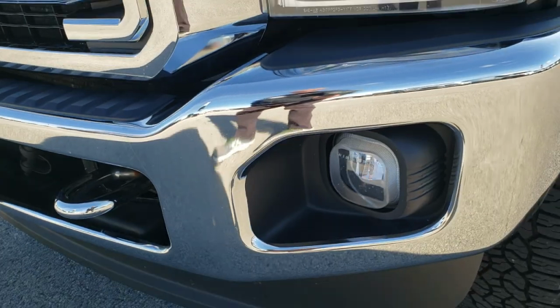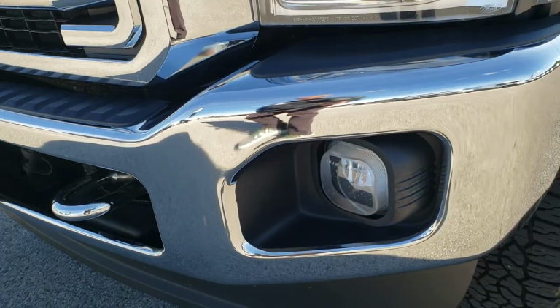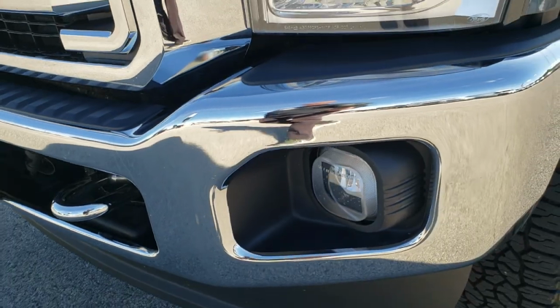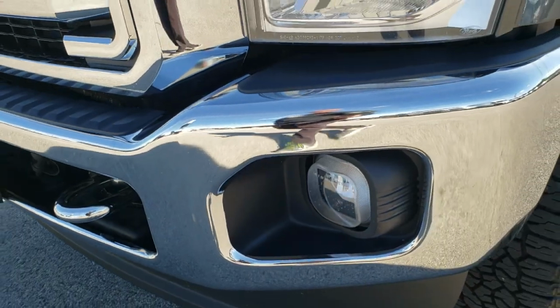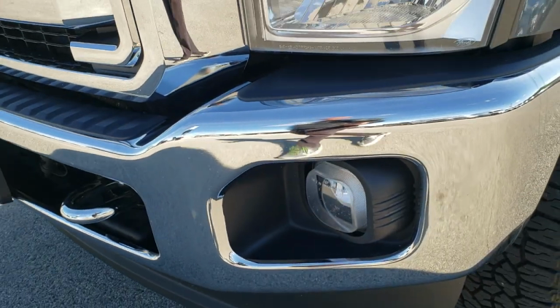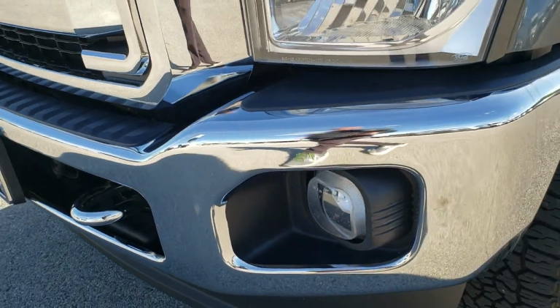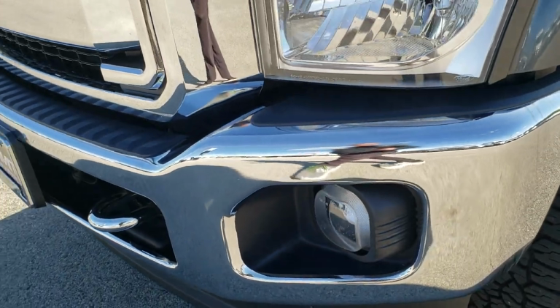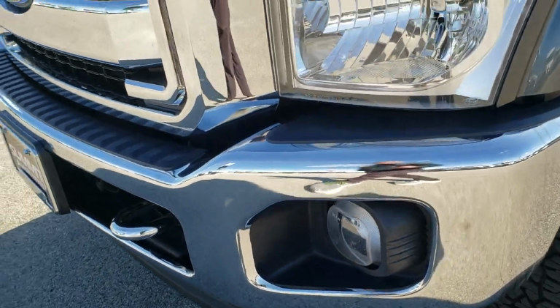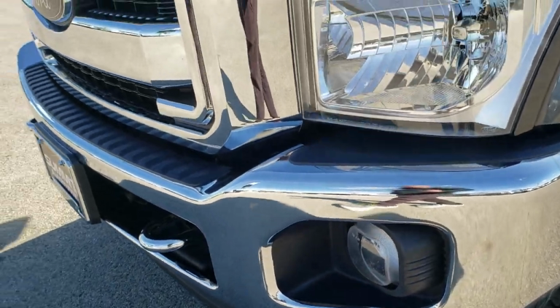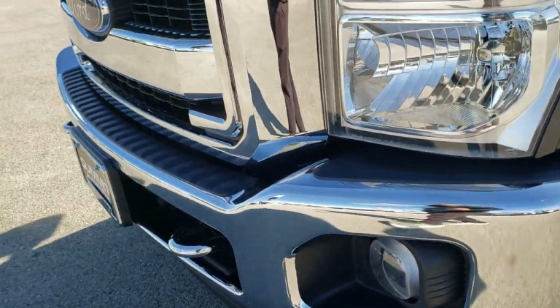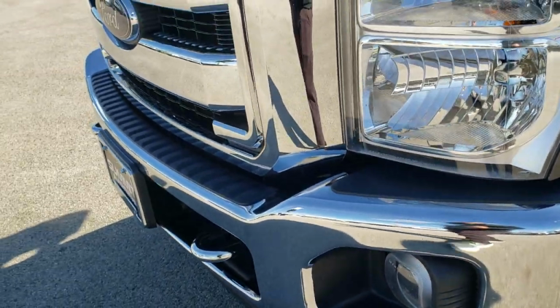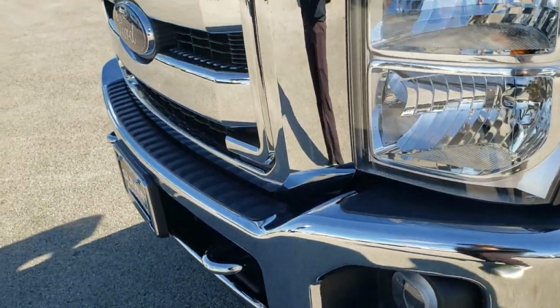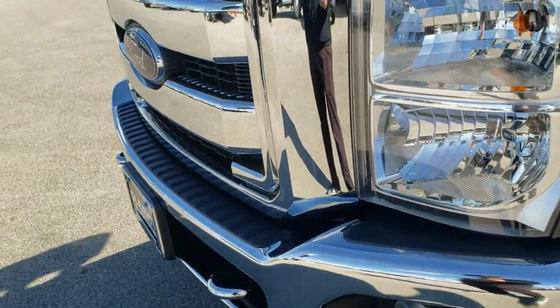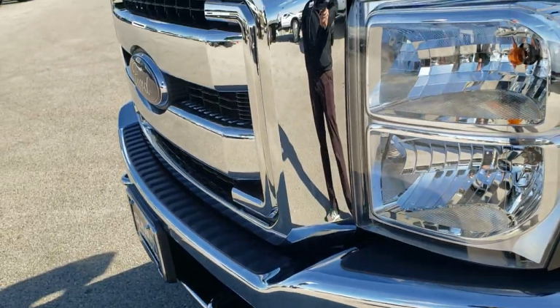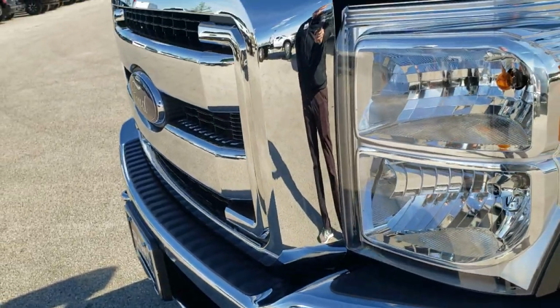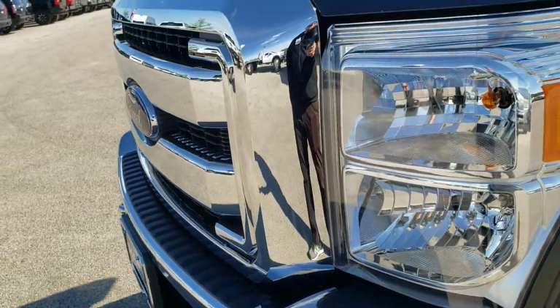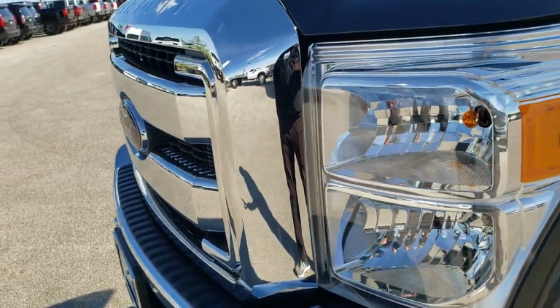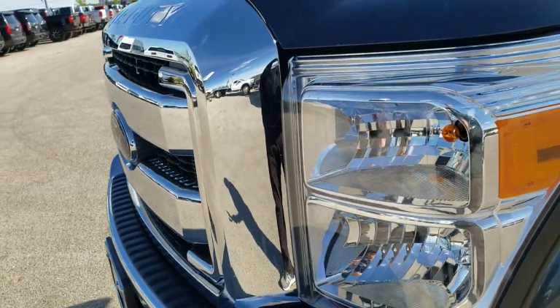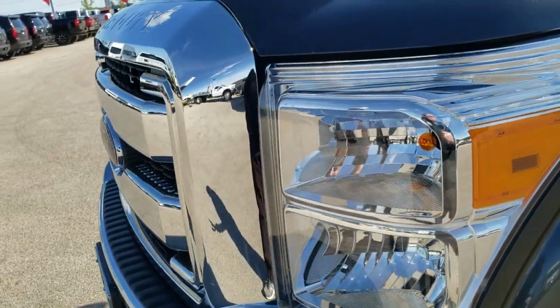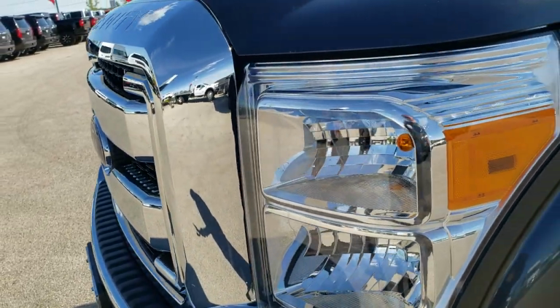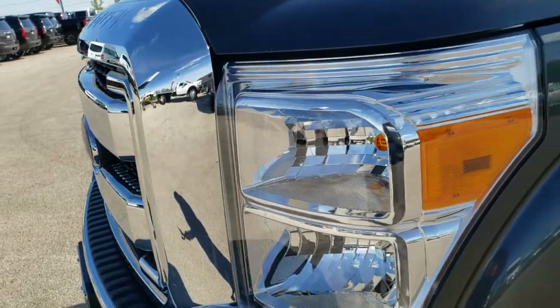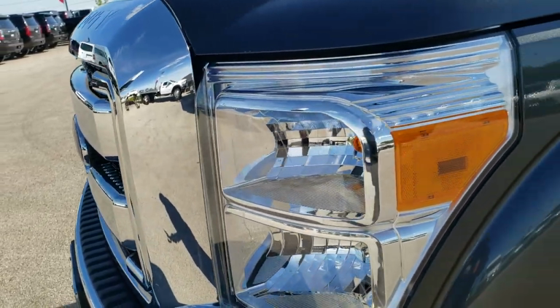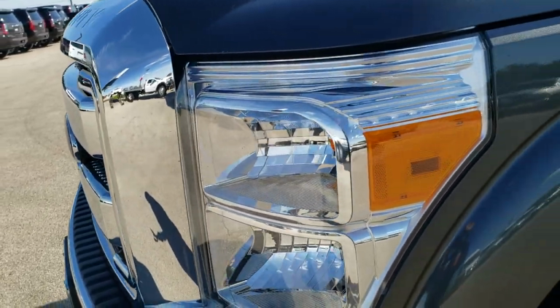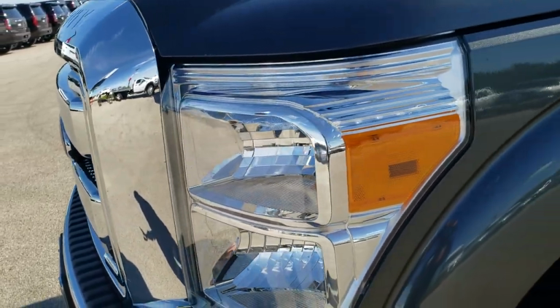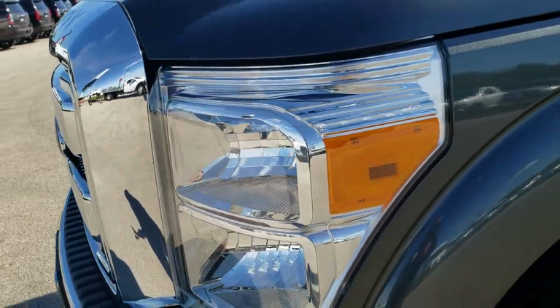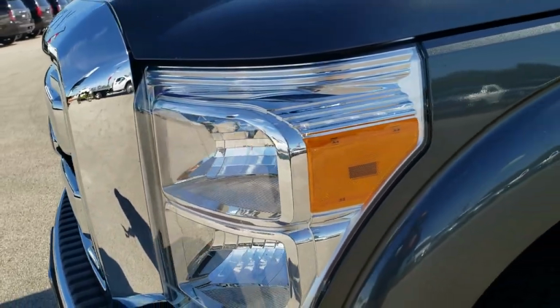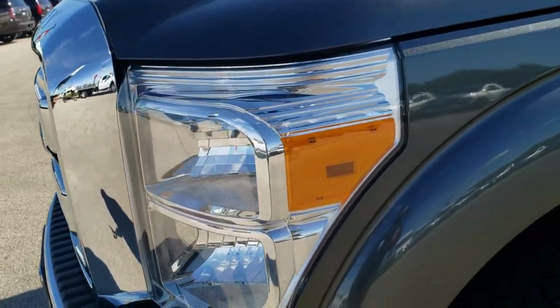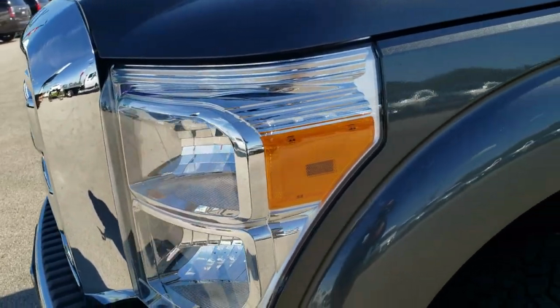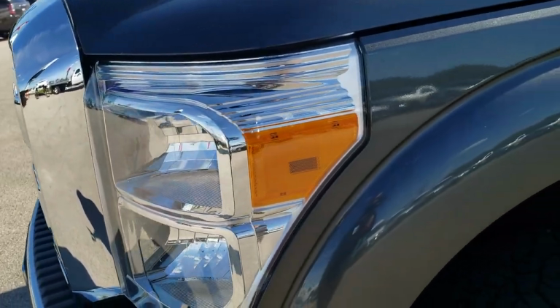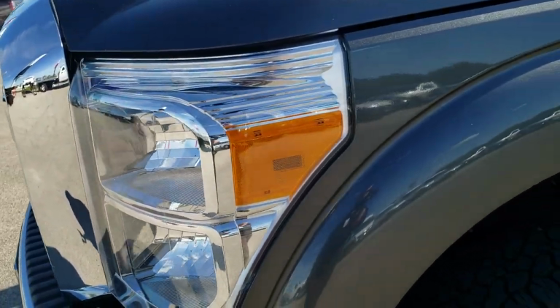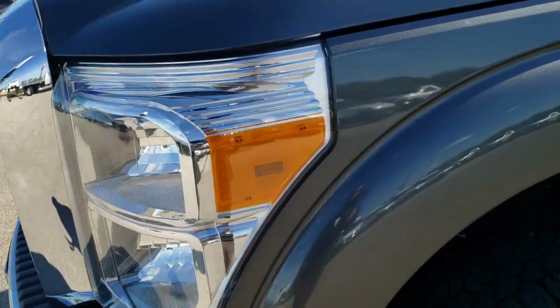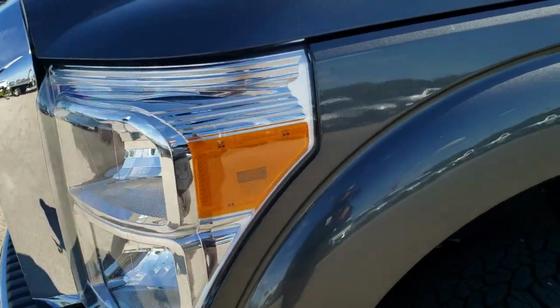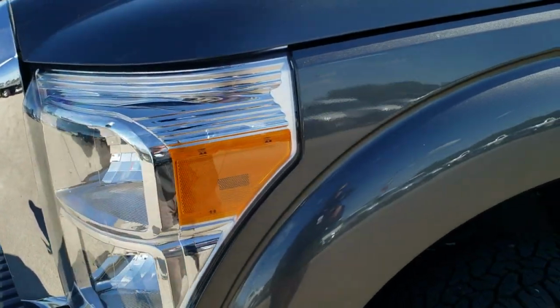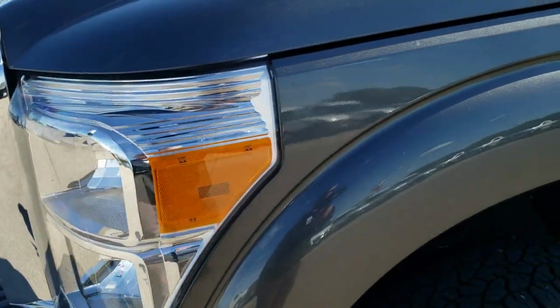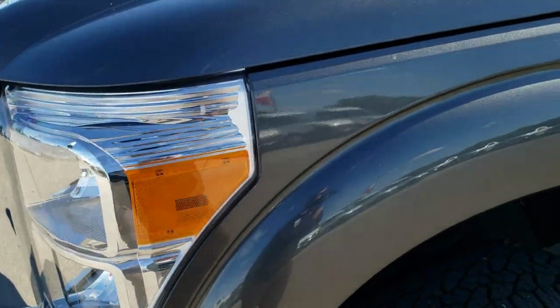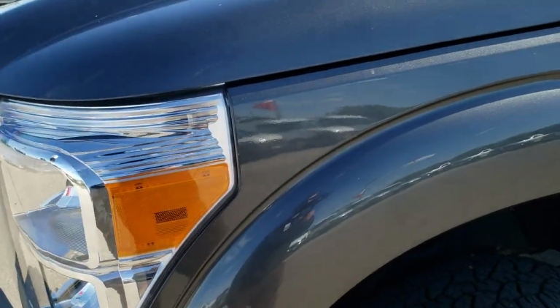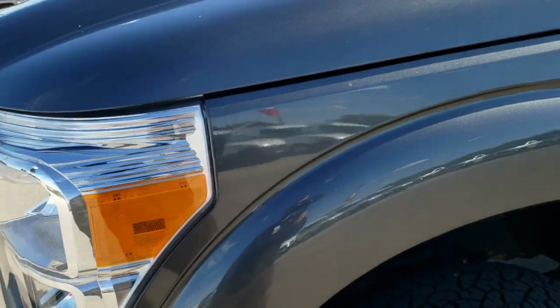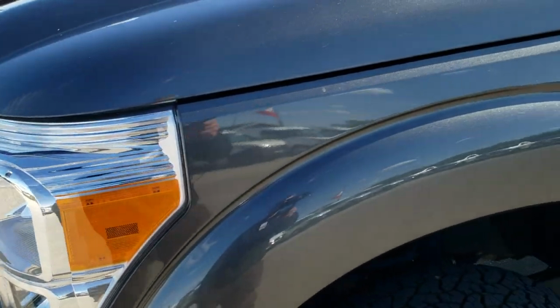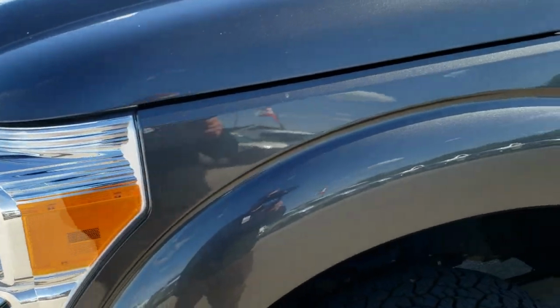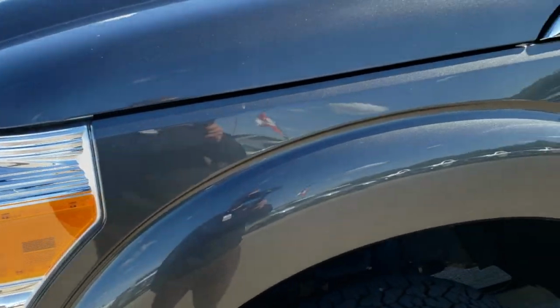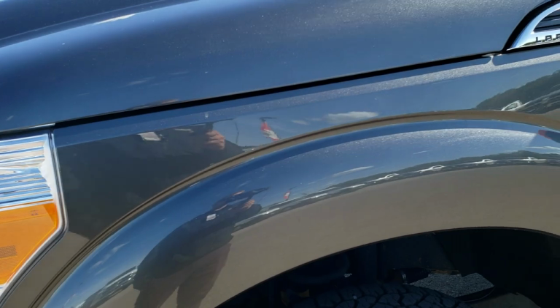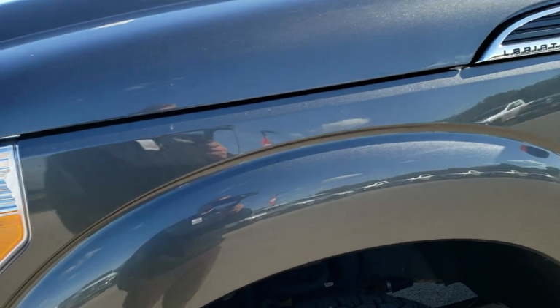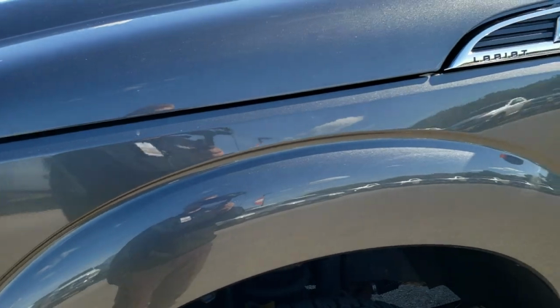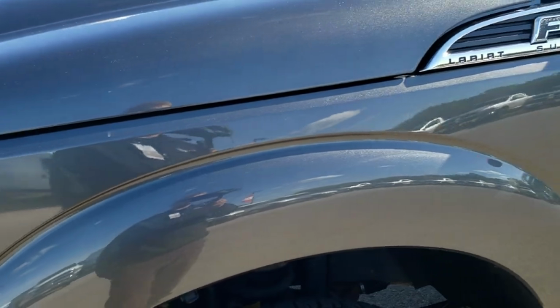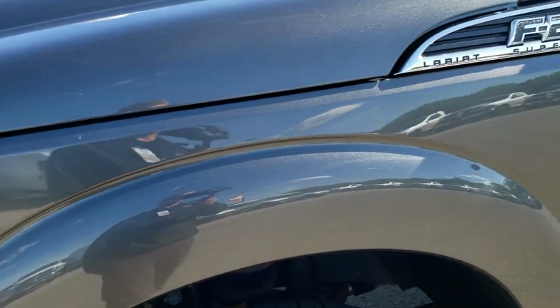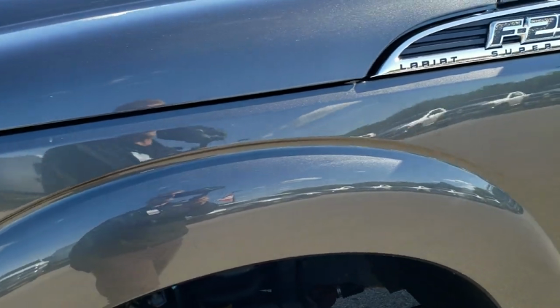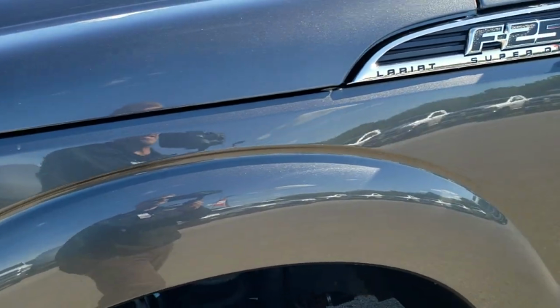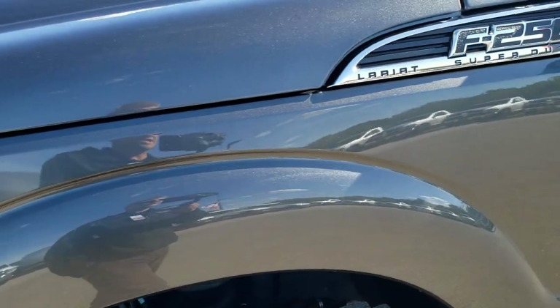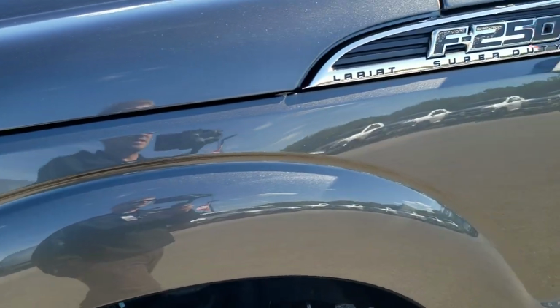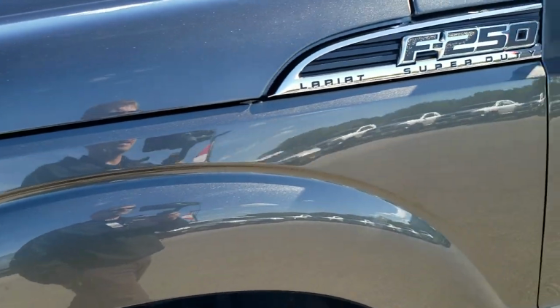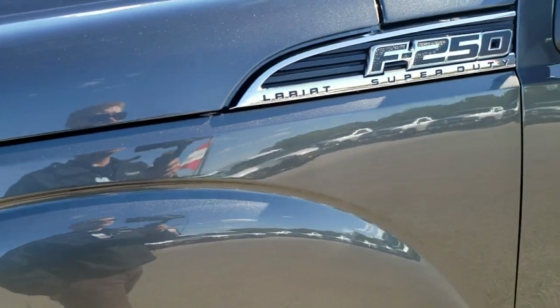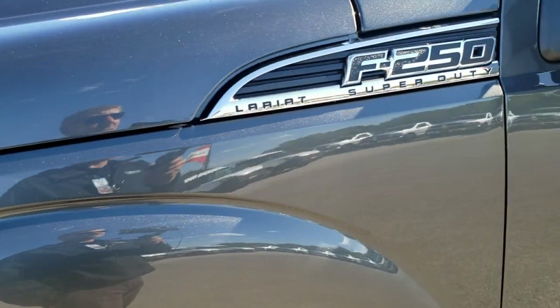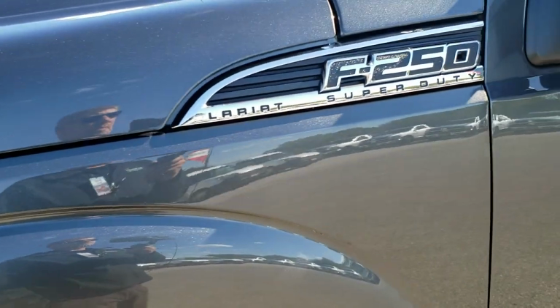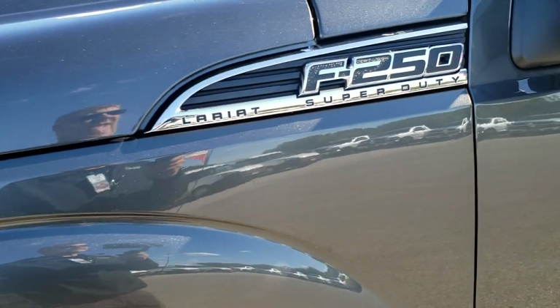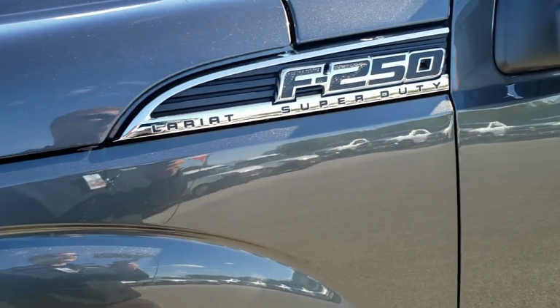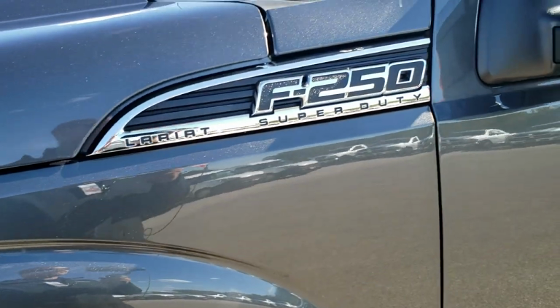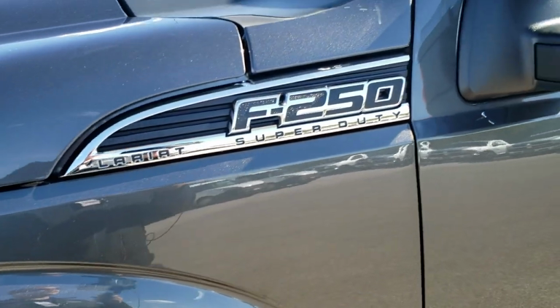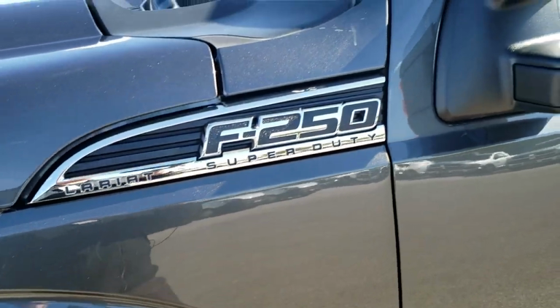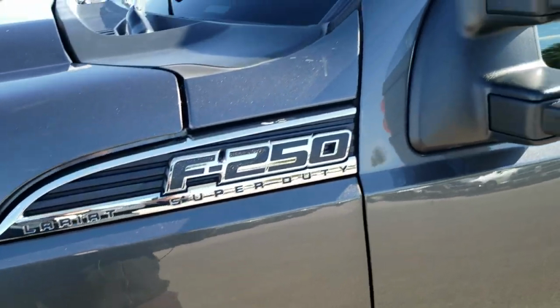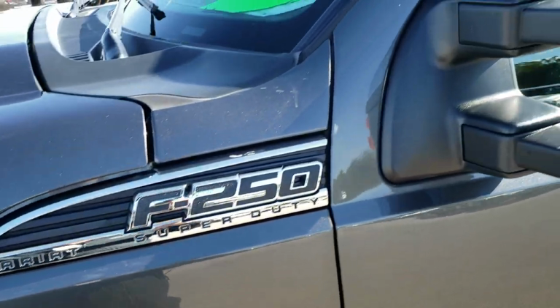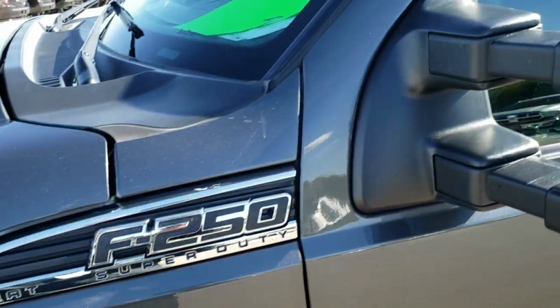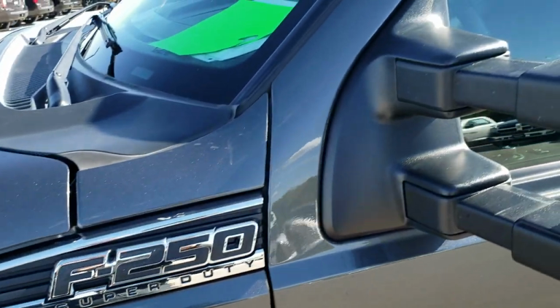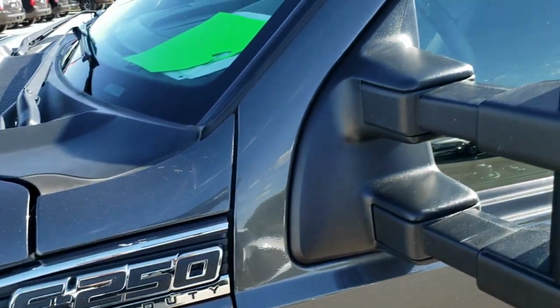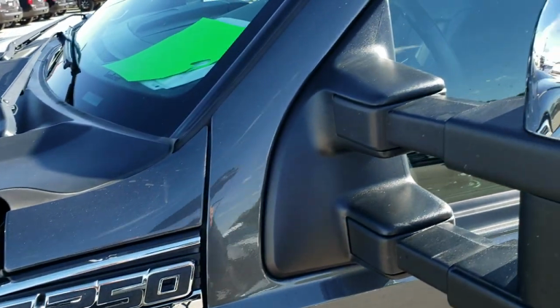Front bumper — no dents, no dings. Headlight lenses are nice and clear. Sterling gray metallic is the color.